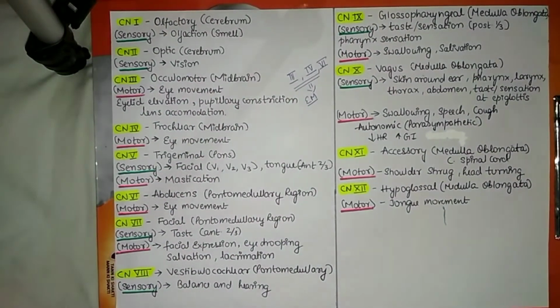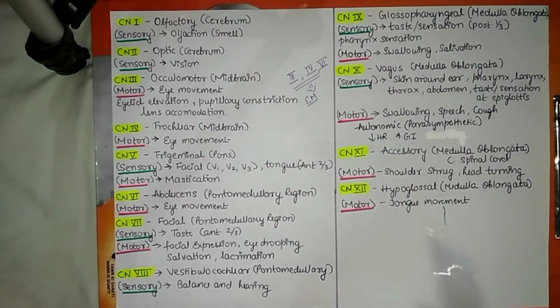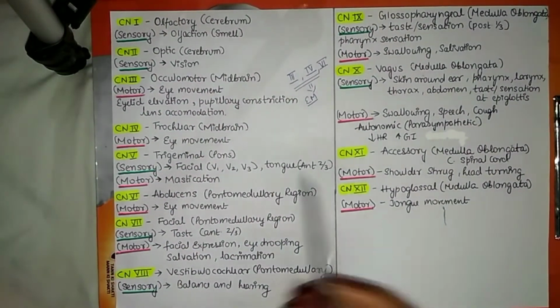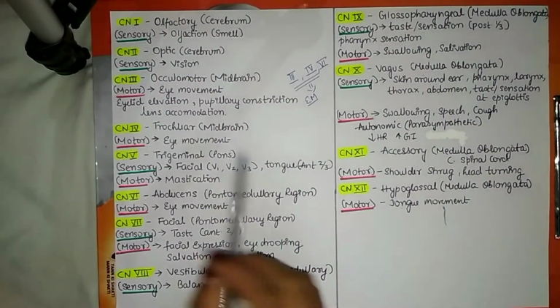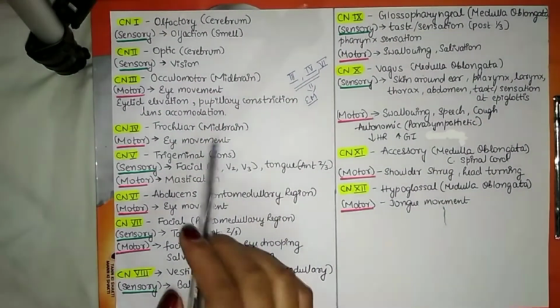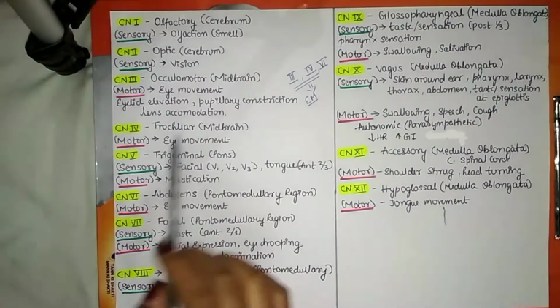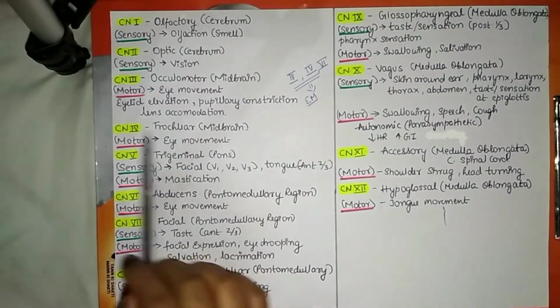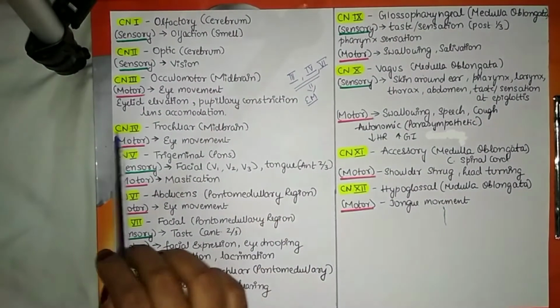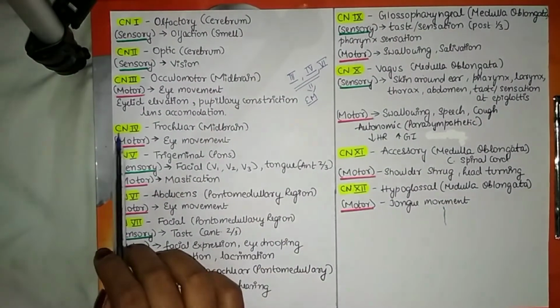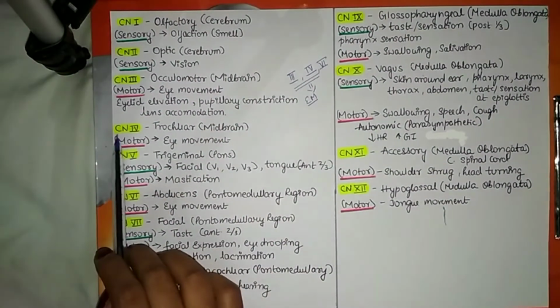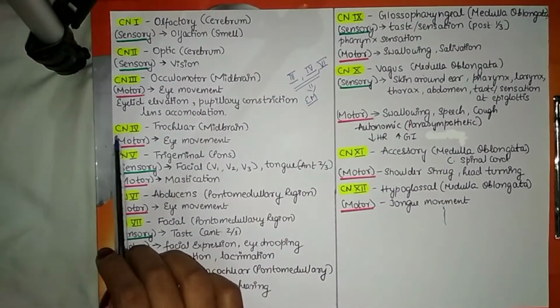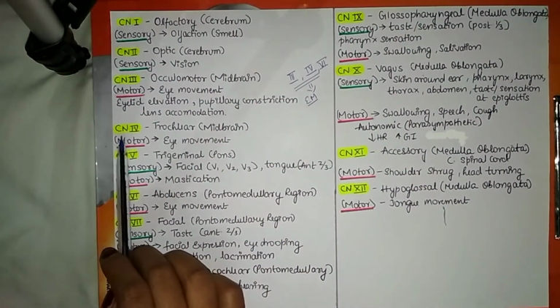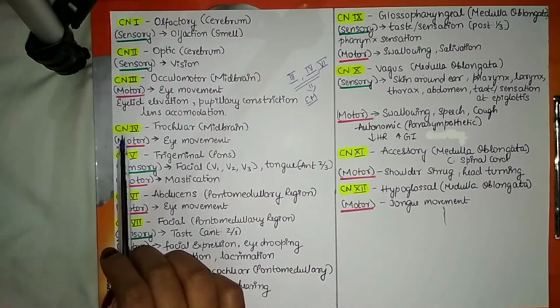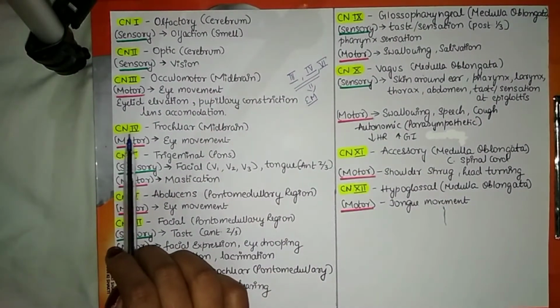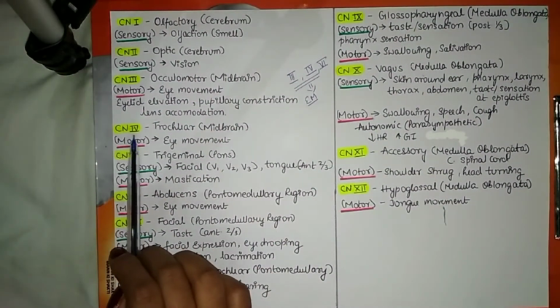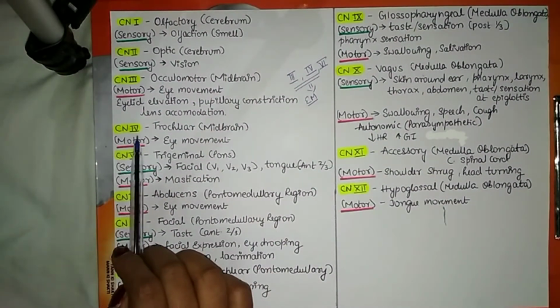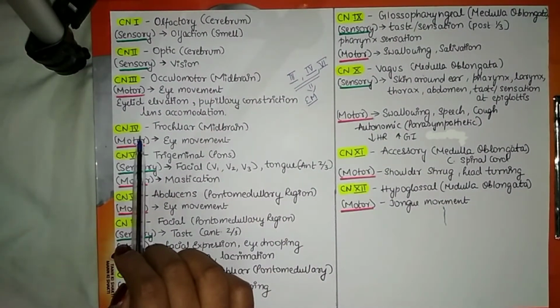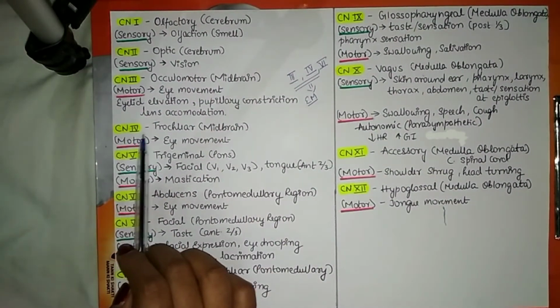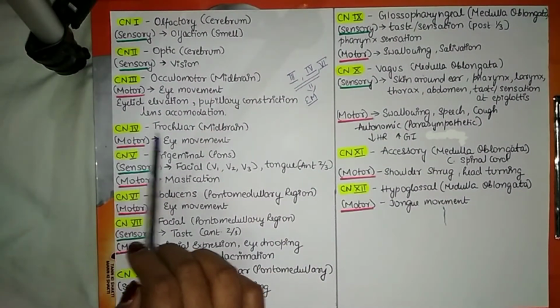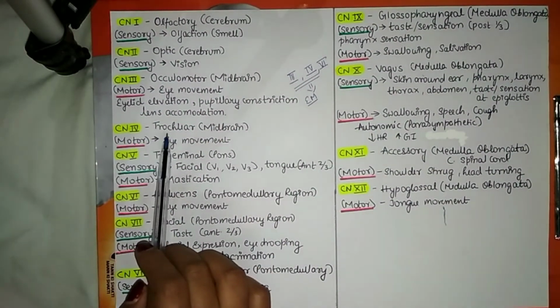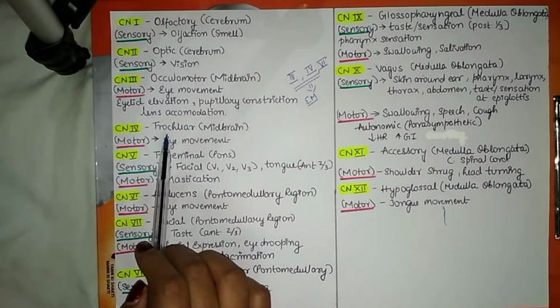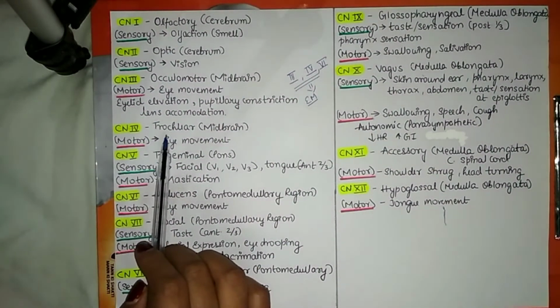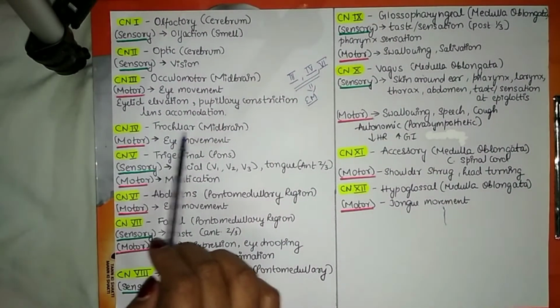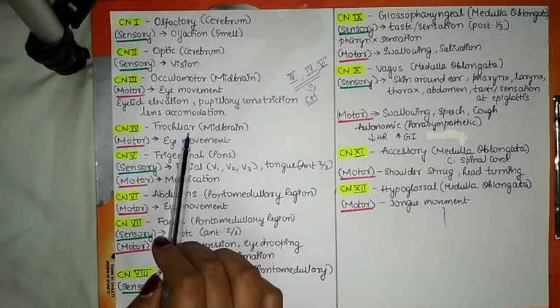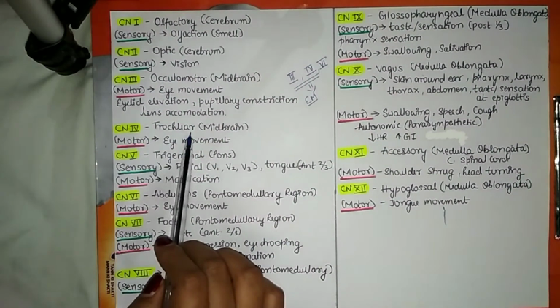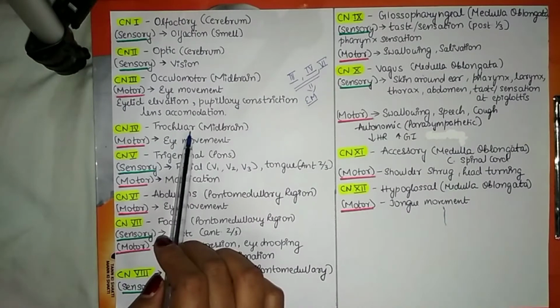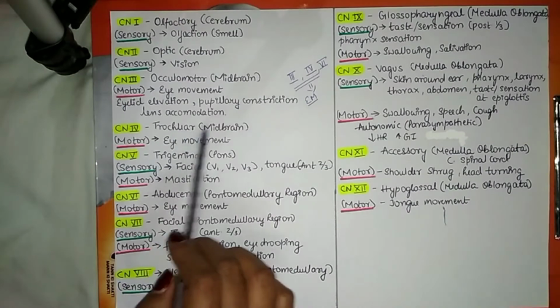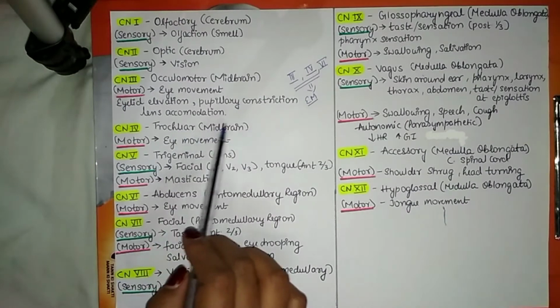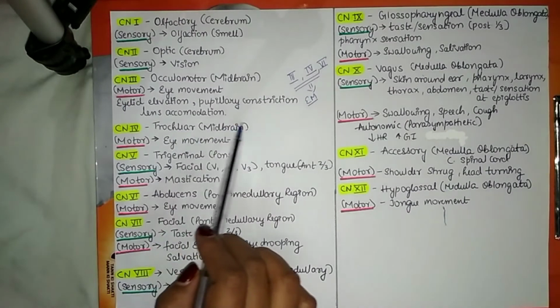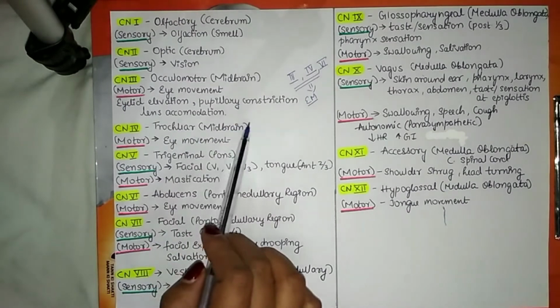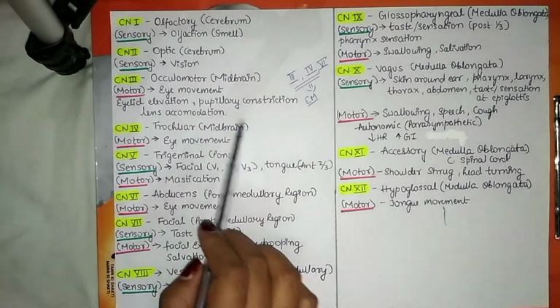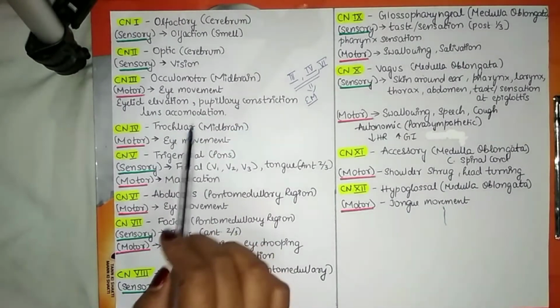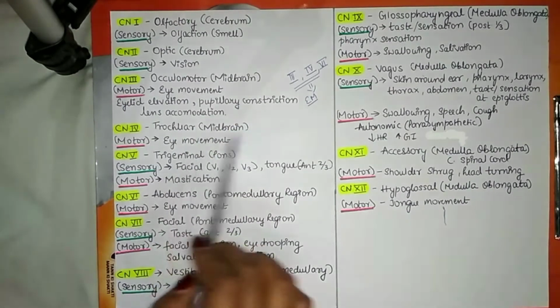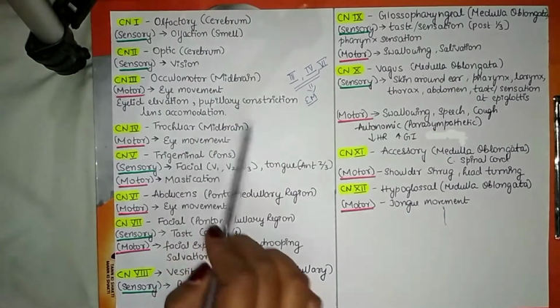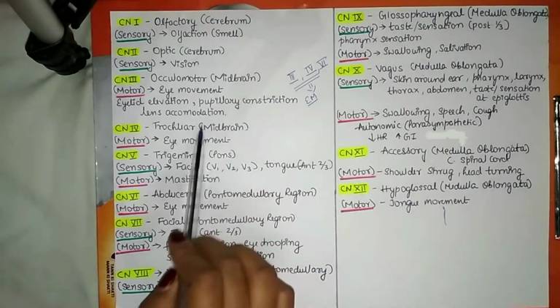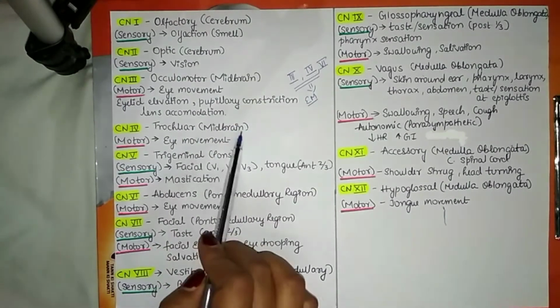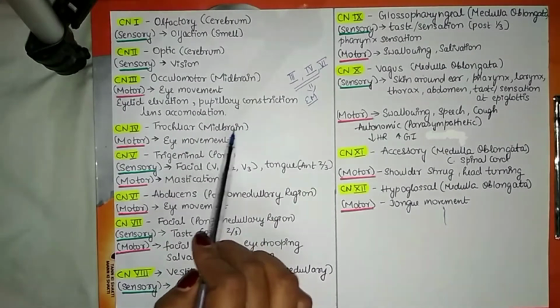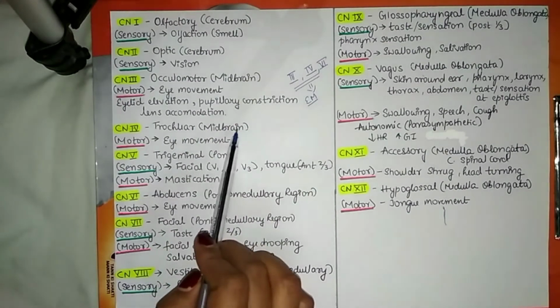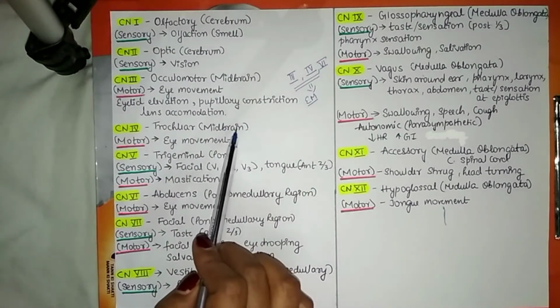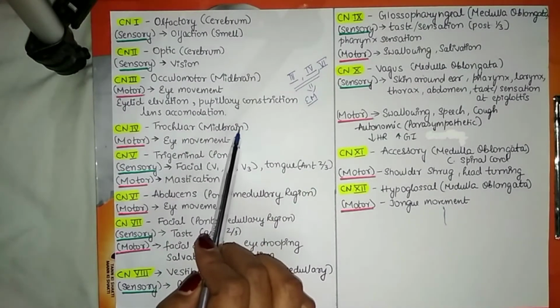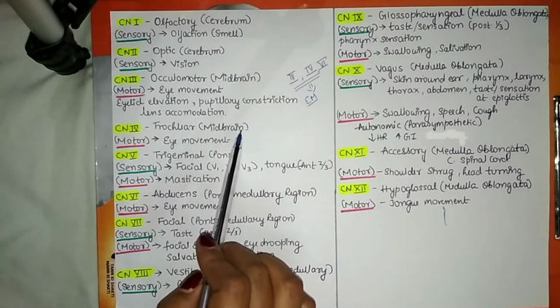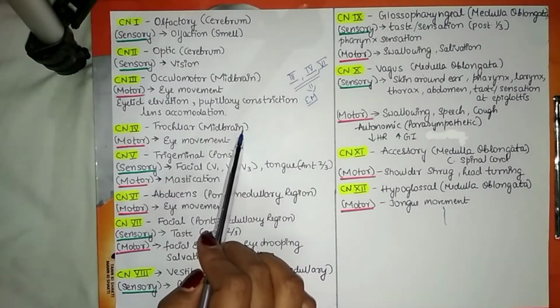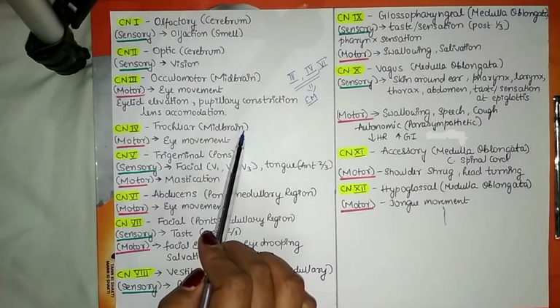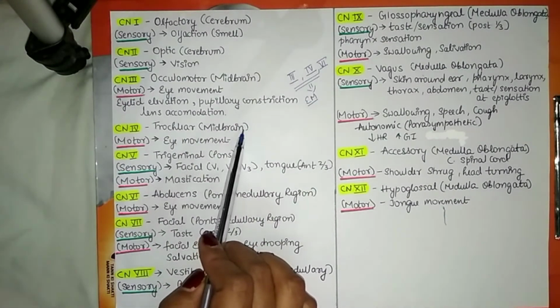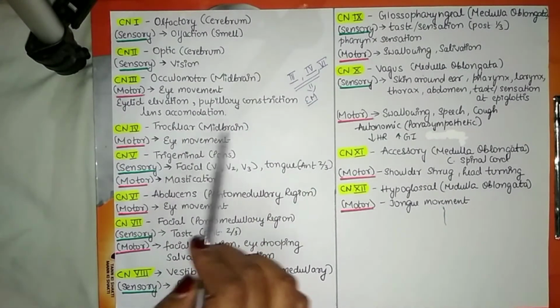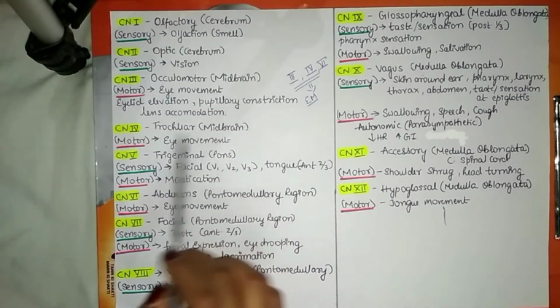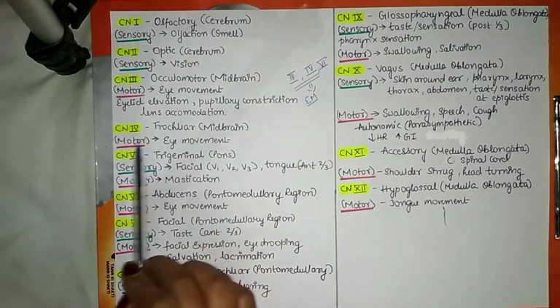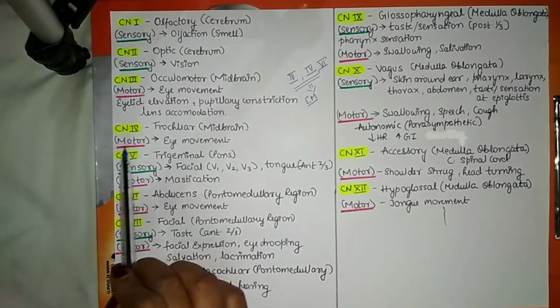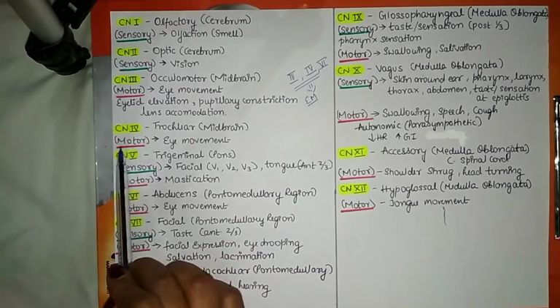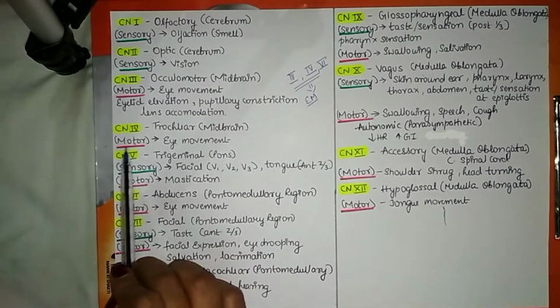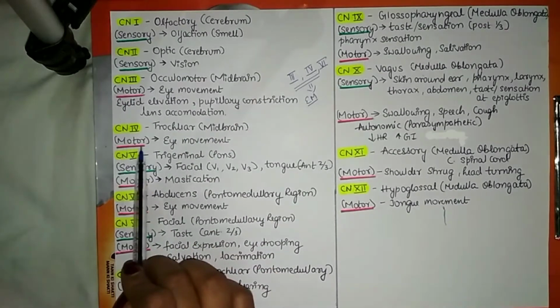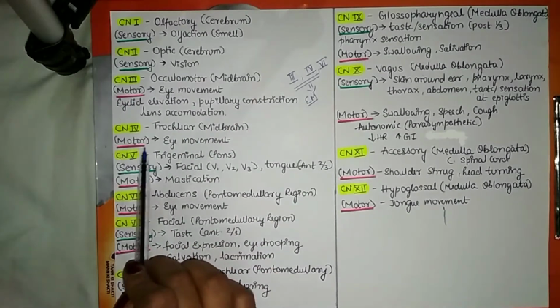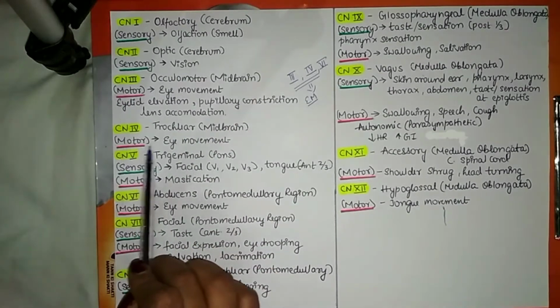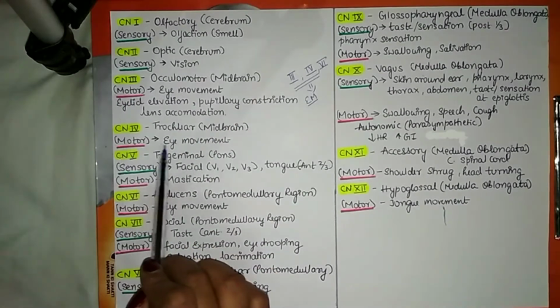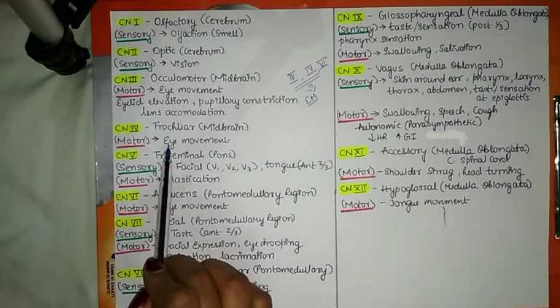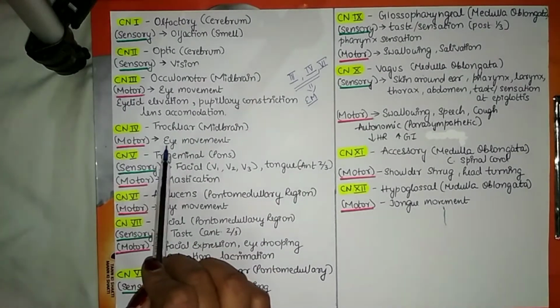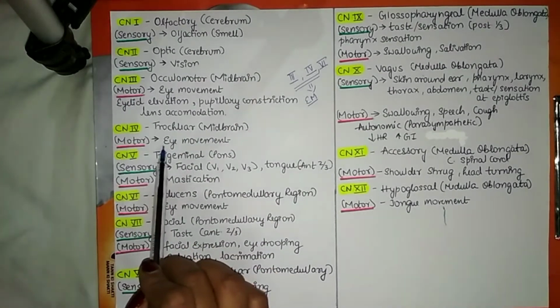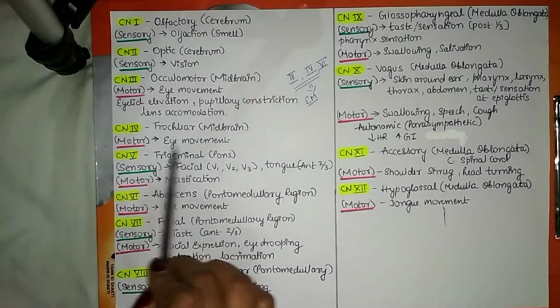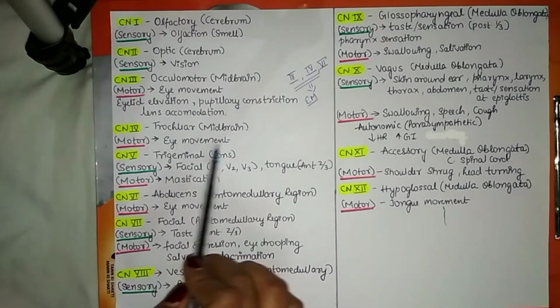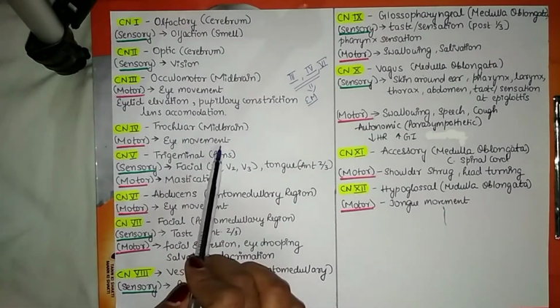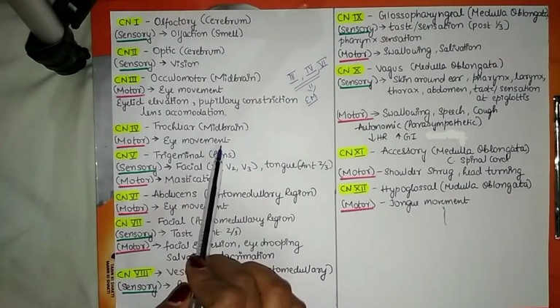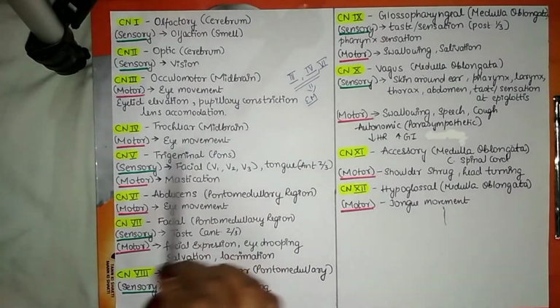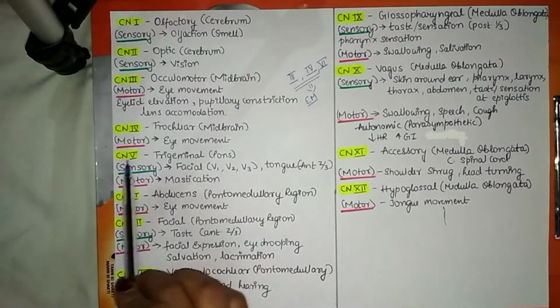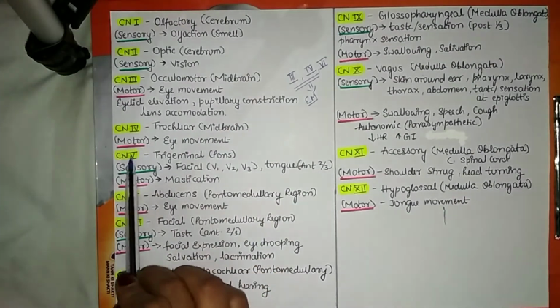Cranial nerve number 4 is the trochlear nerve. It also originates from the midbrain and its motor function is eye movement.